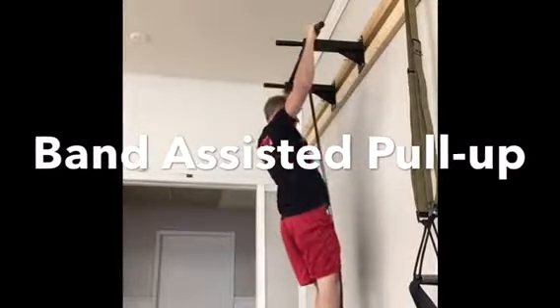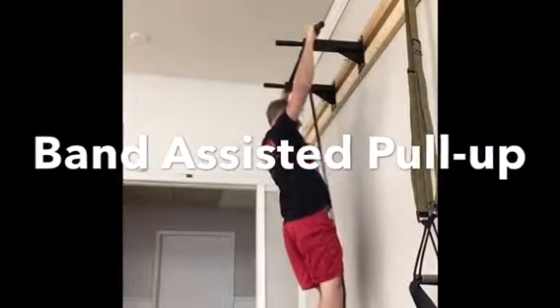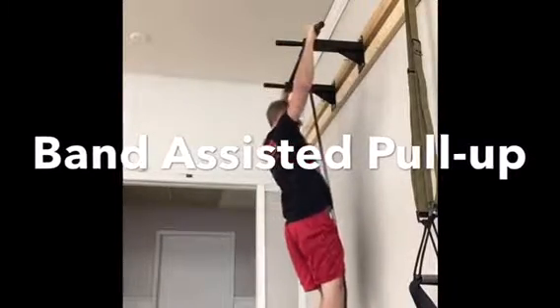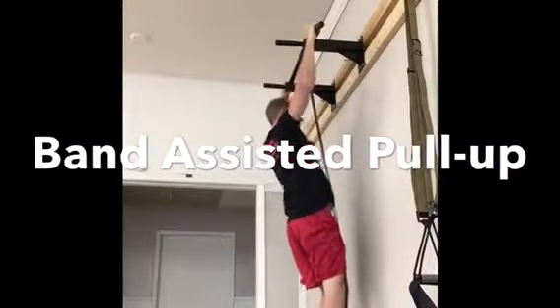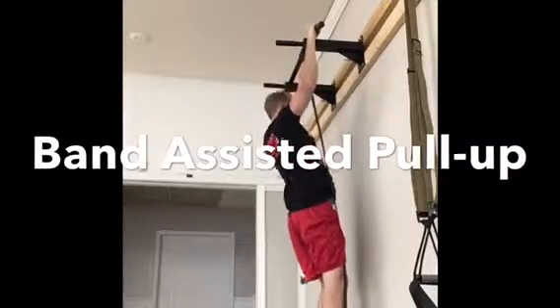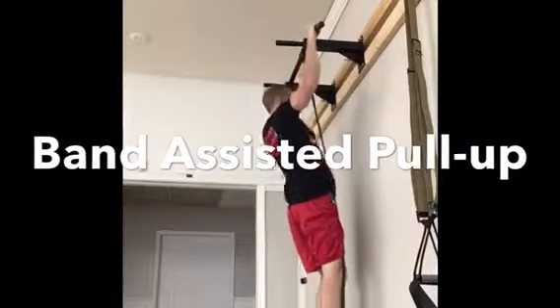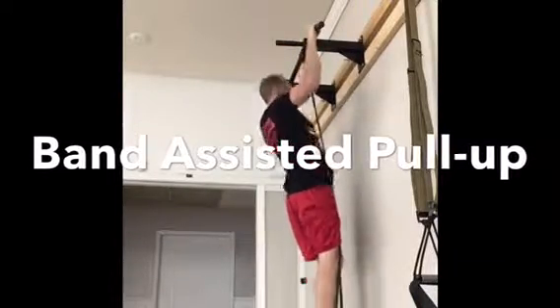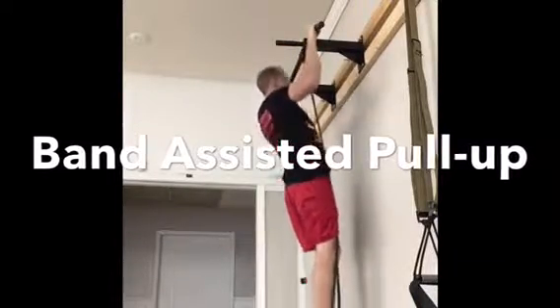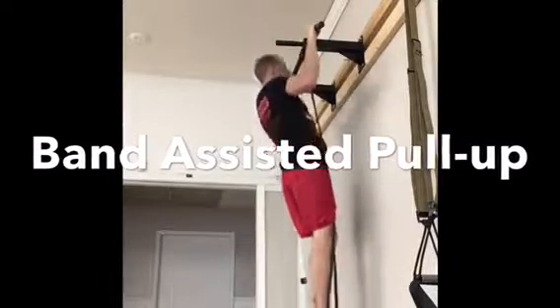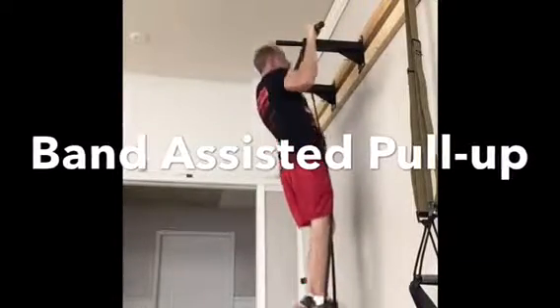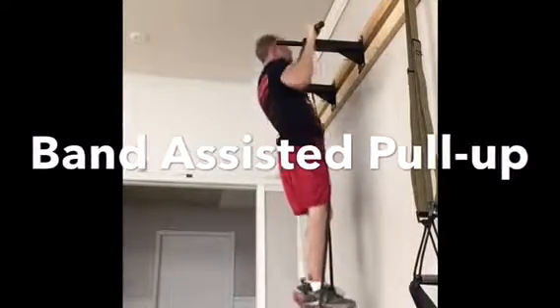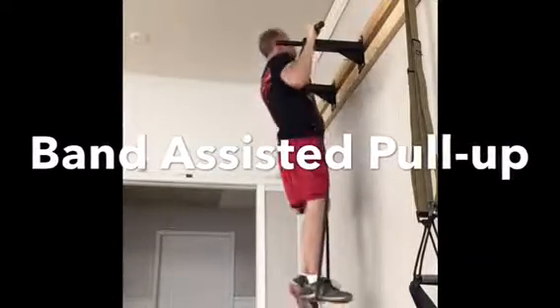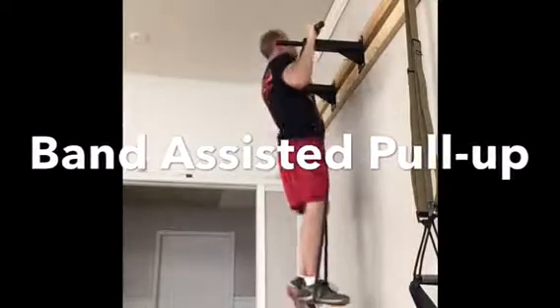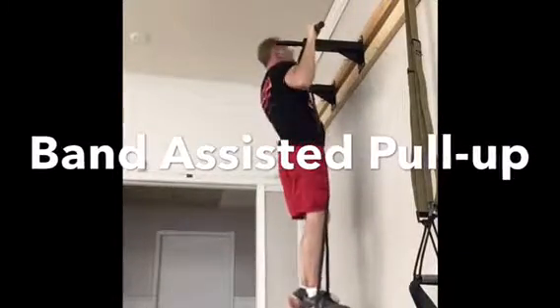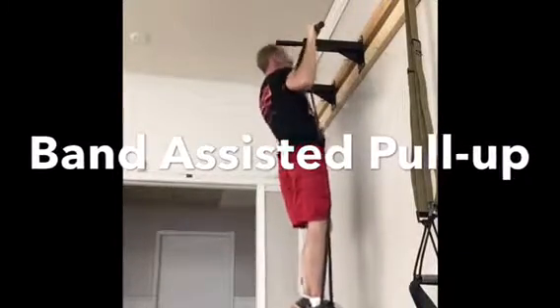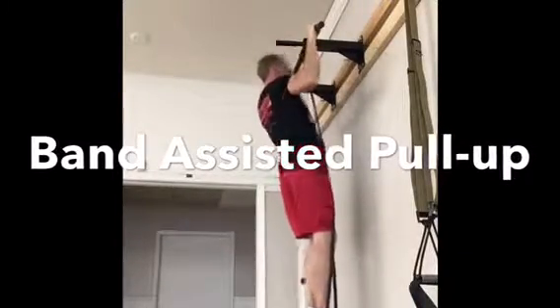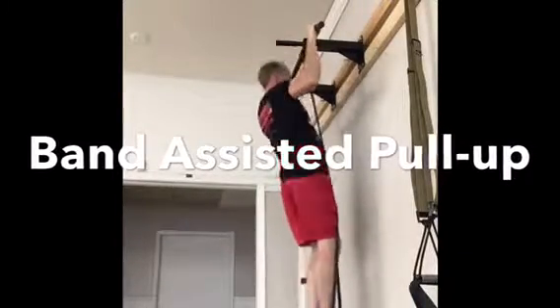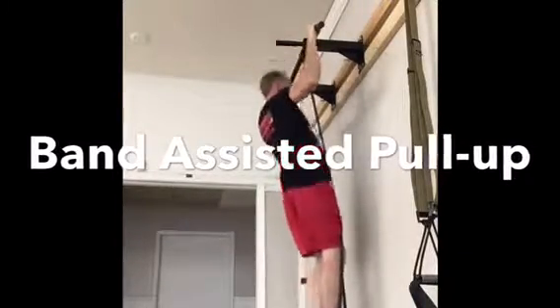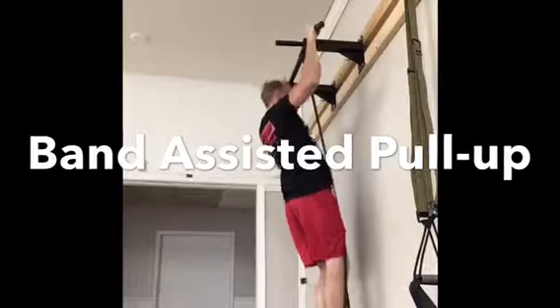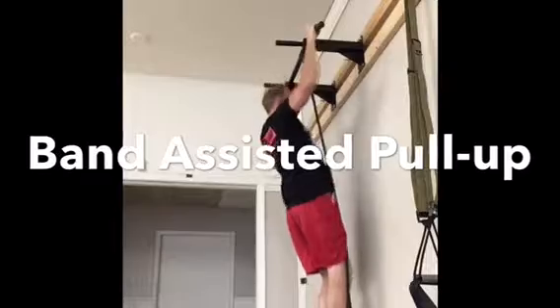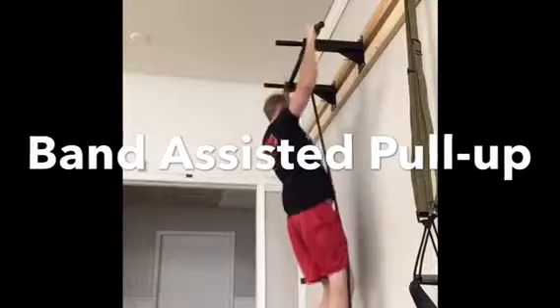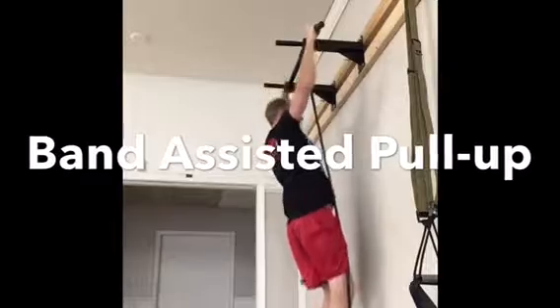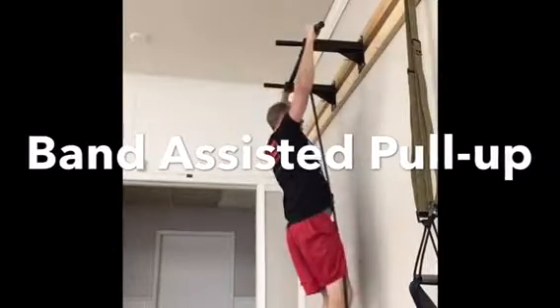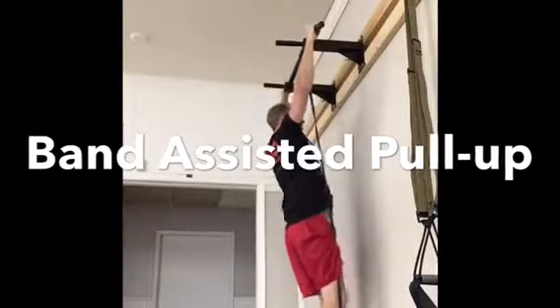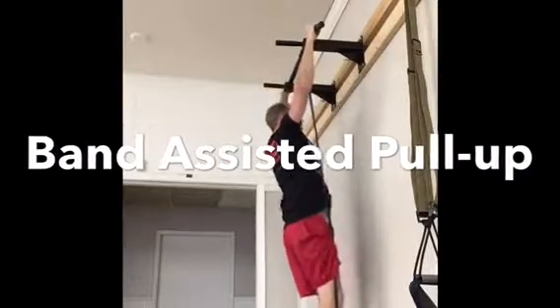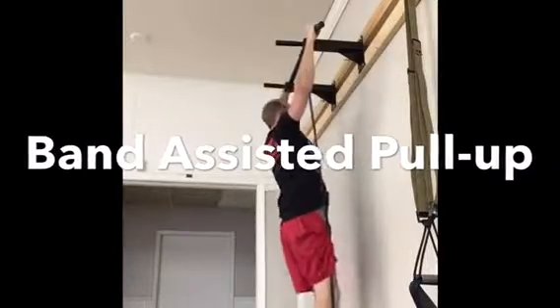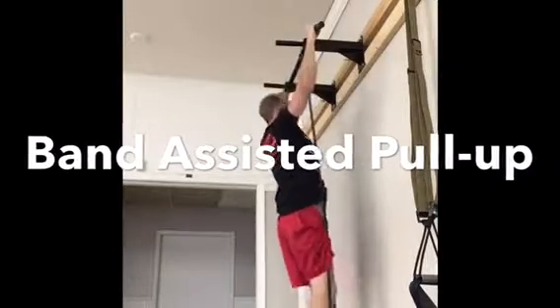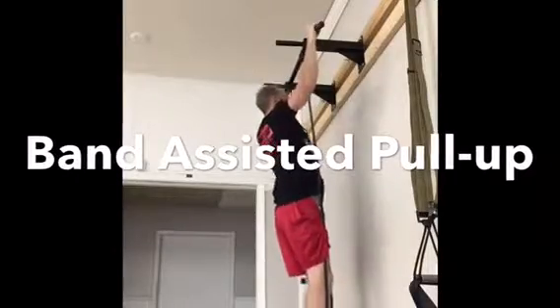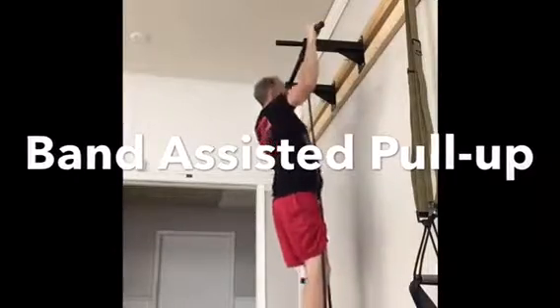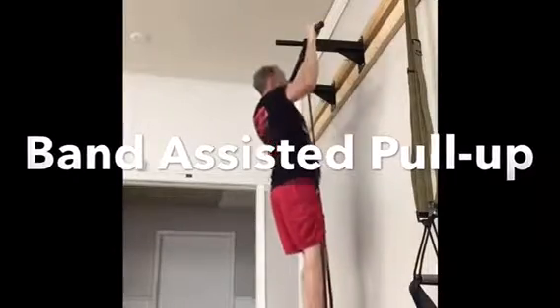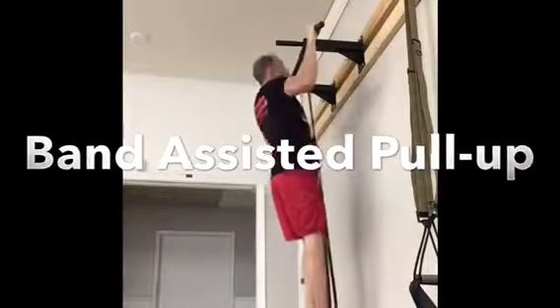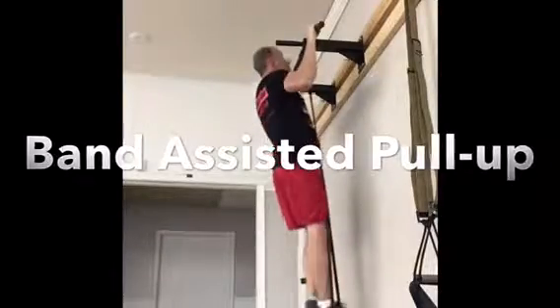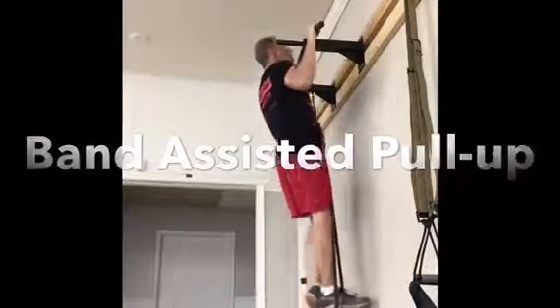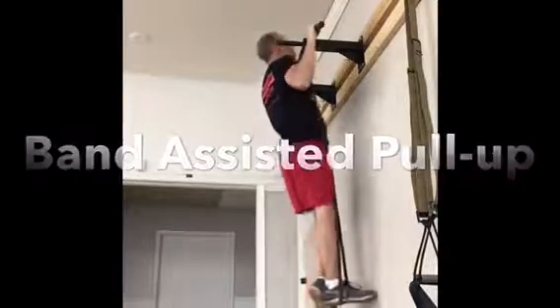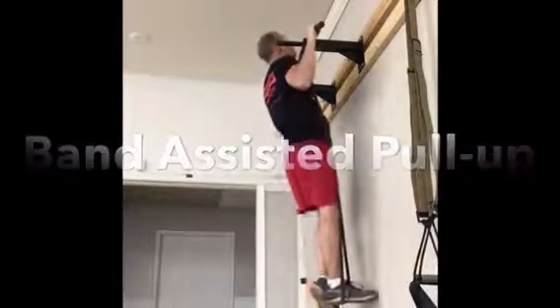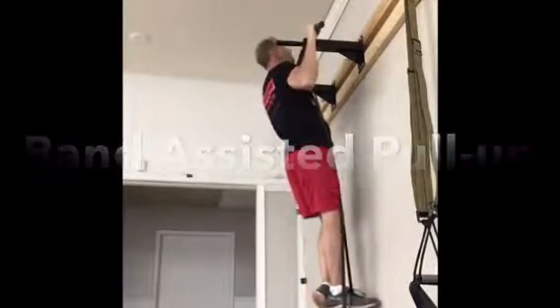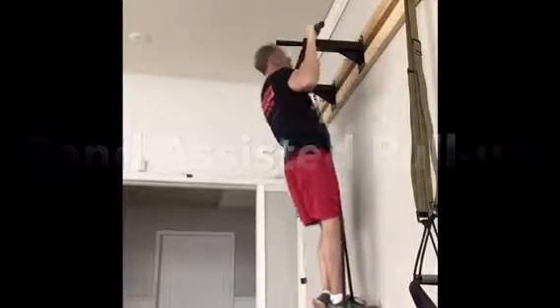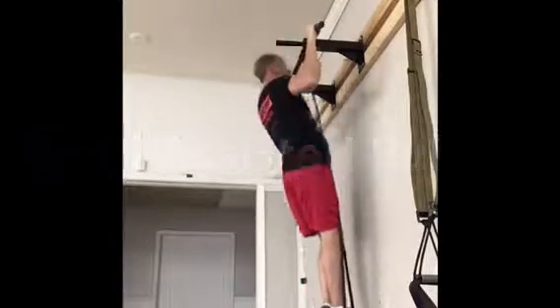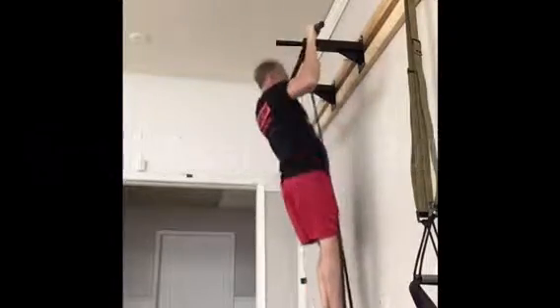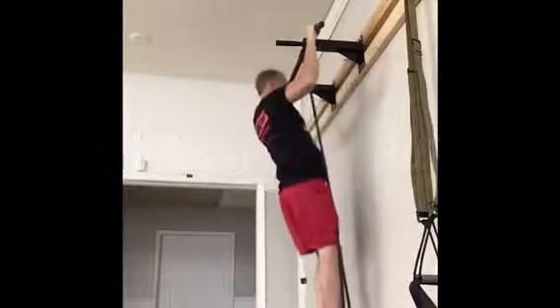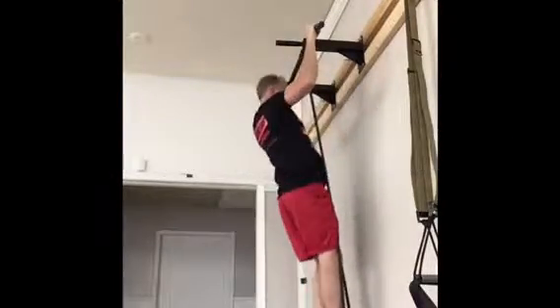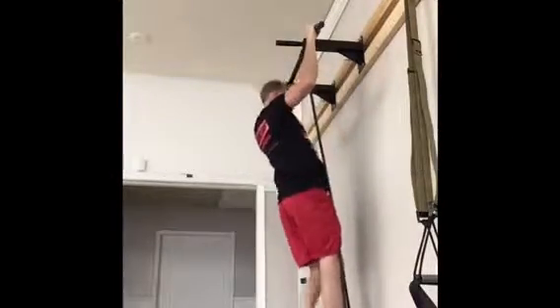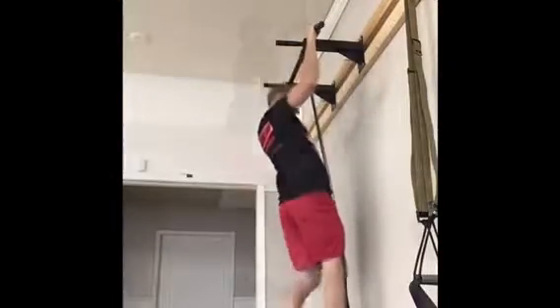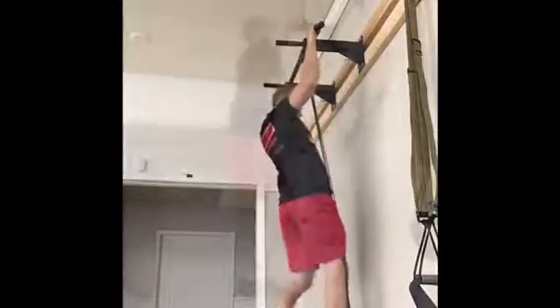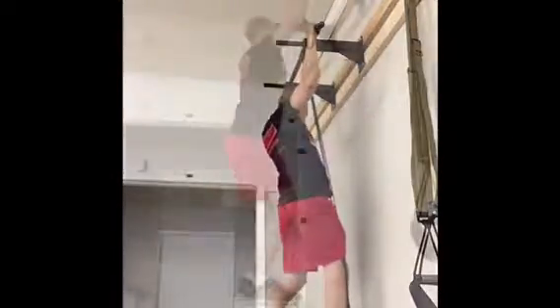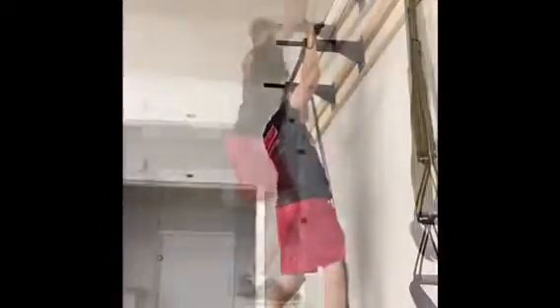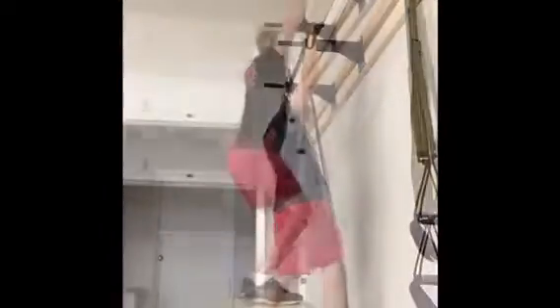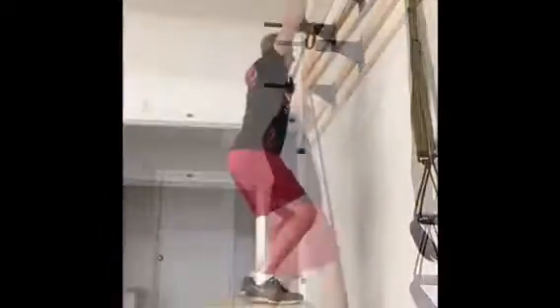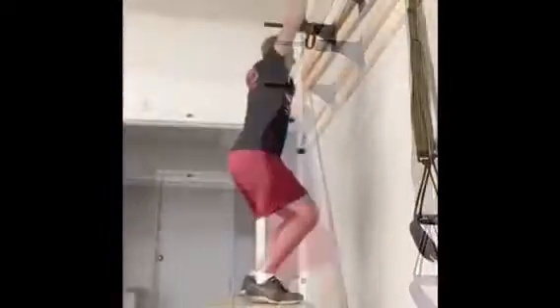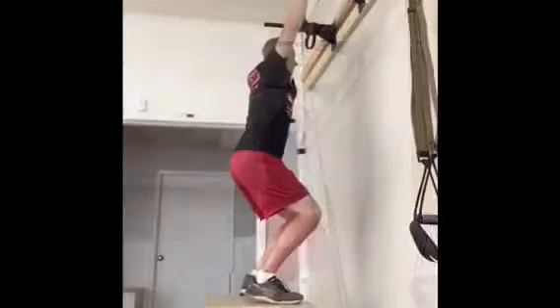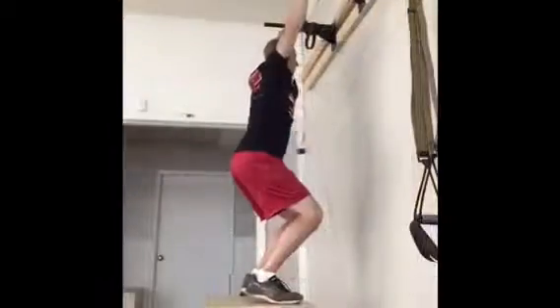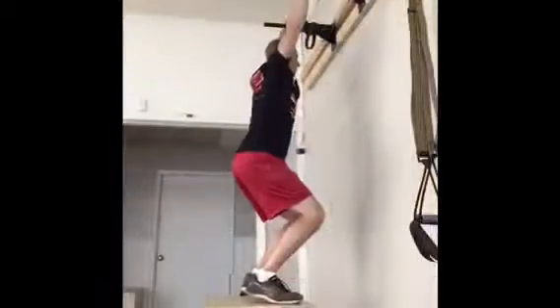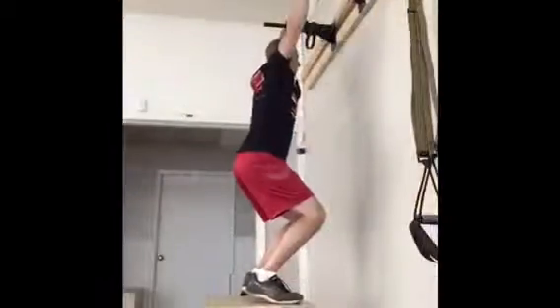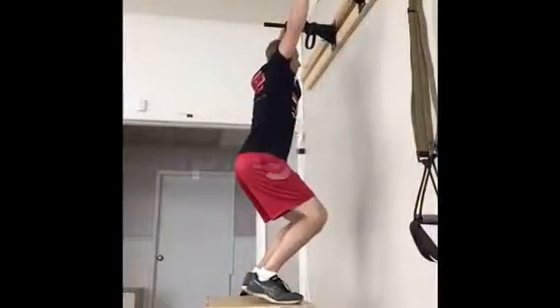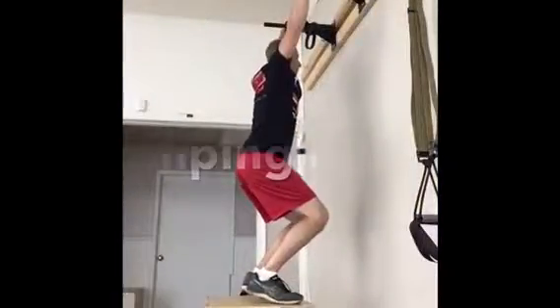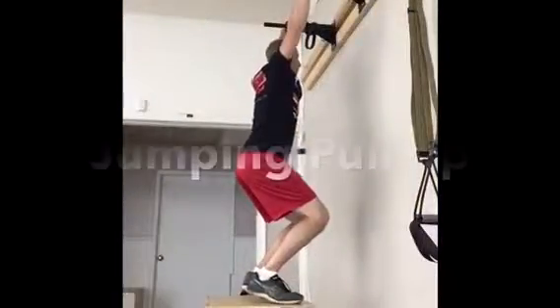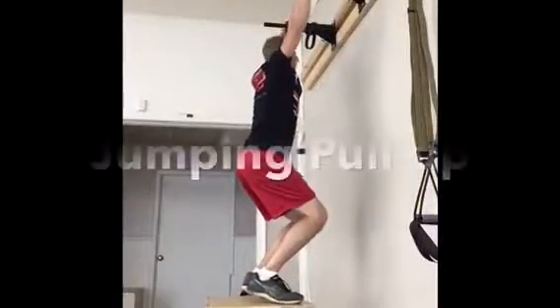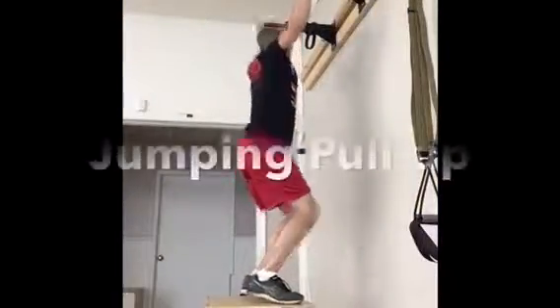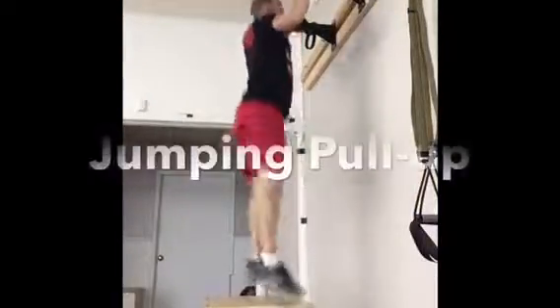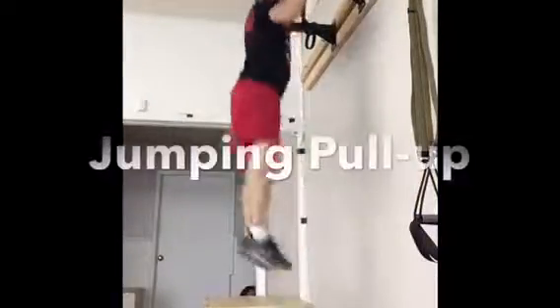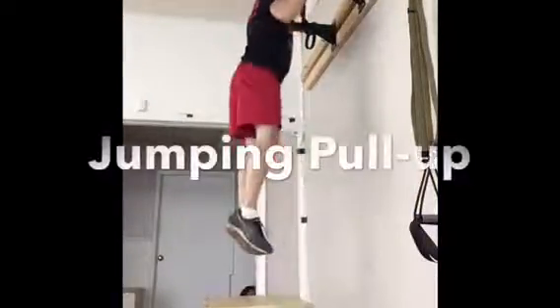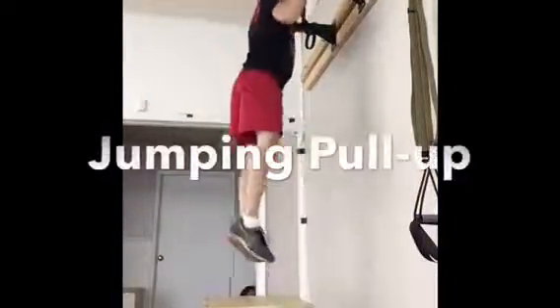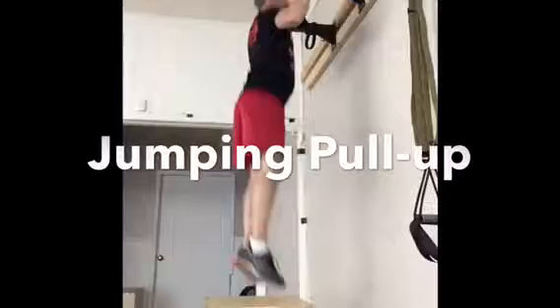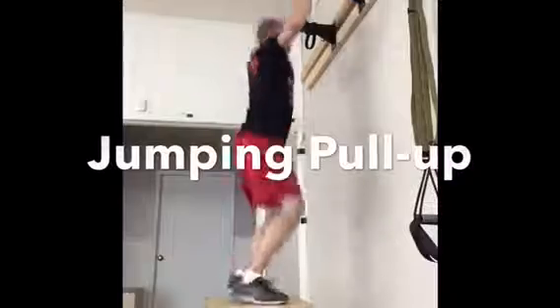You can always buy a monster band and do a band-assisted pull-up, which is where you hook your foot in and let the band help pull you up.